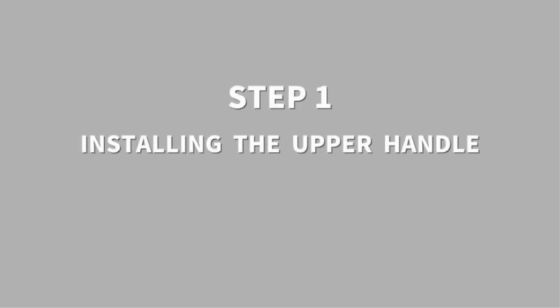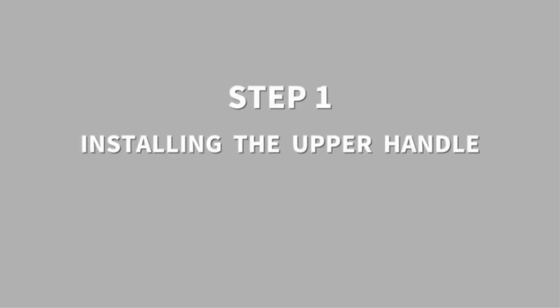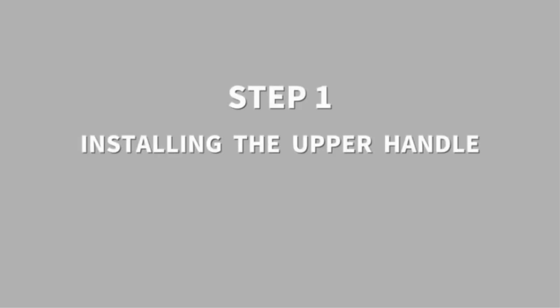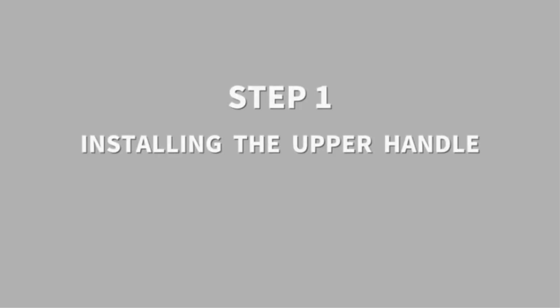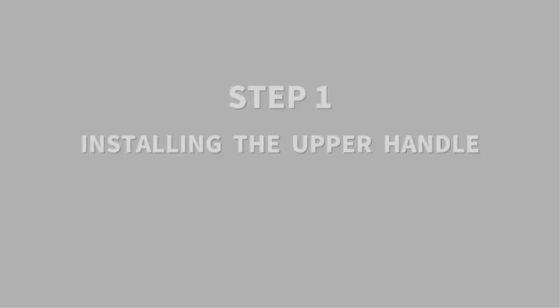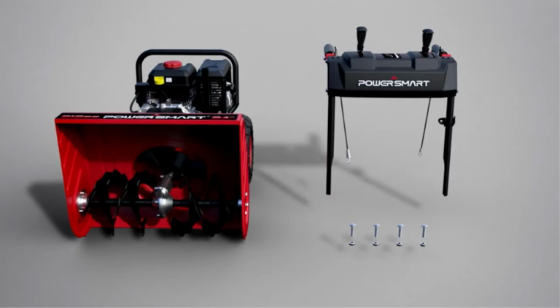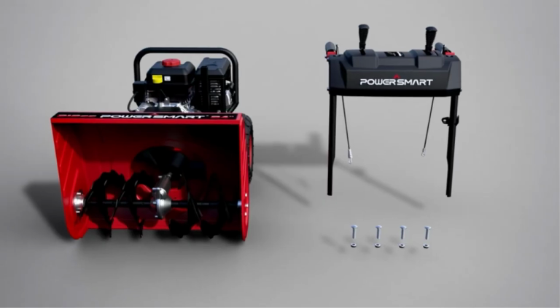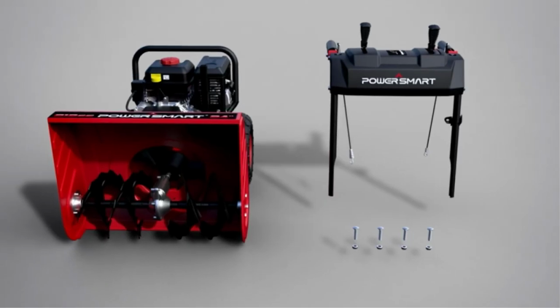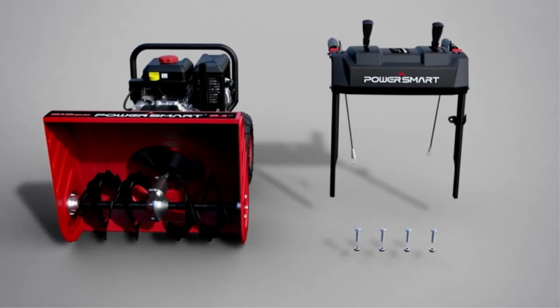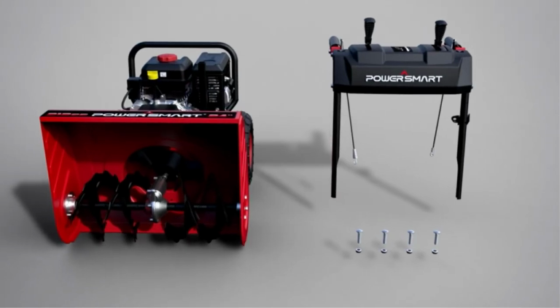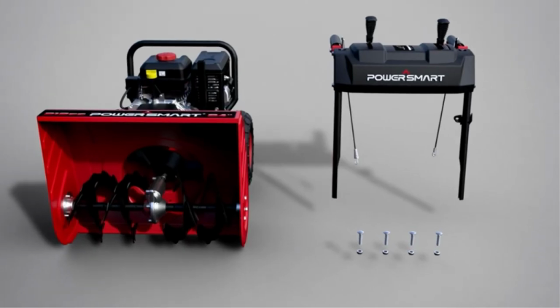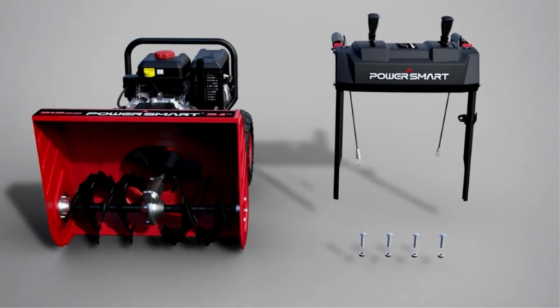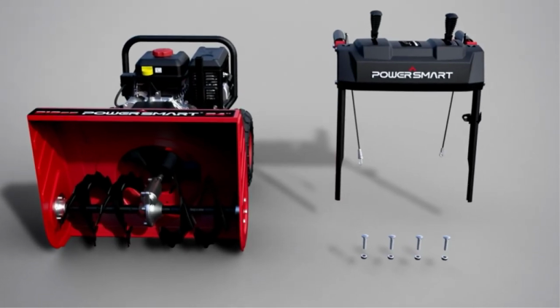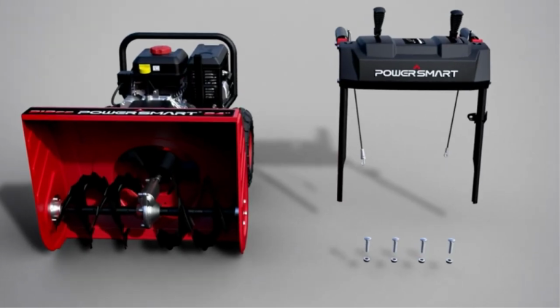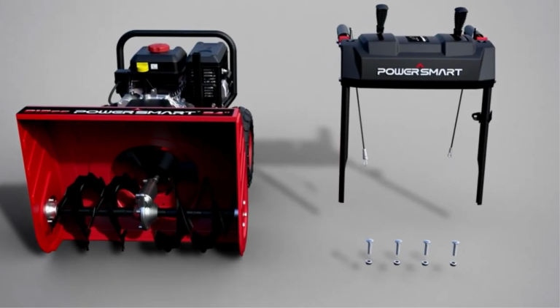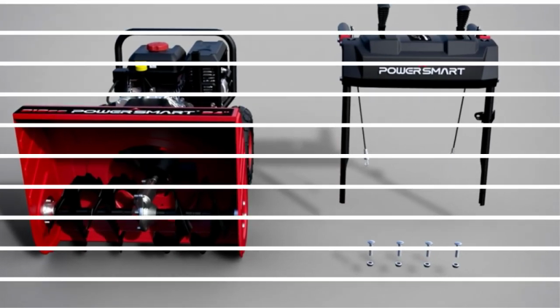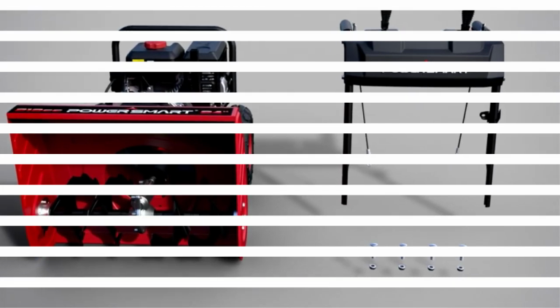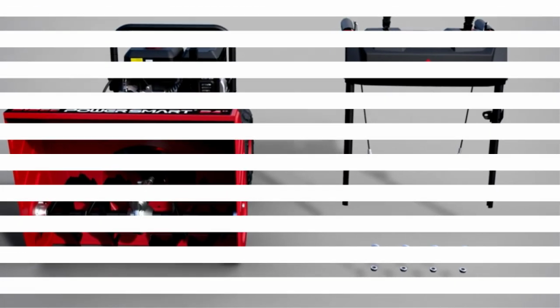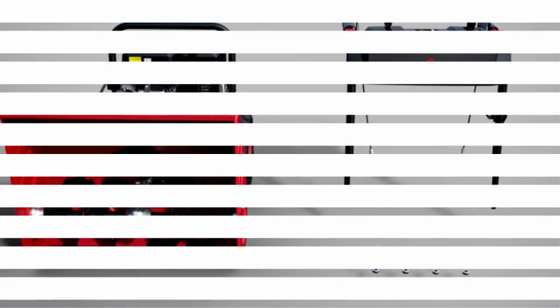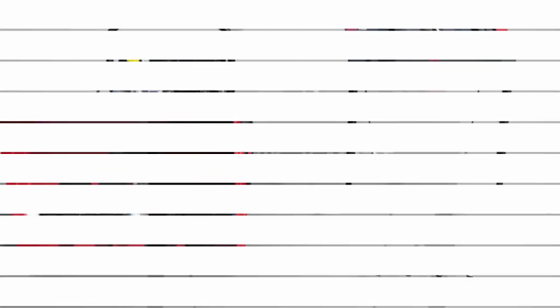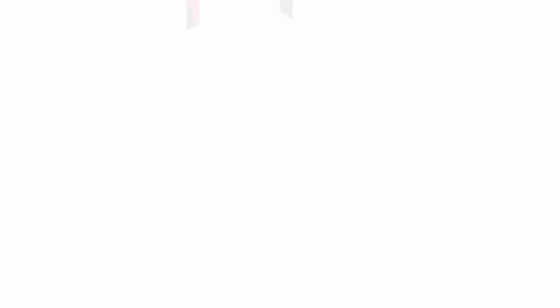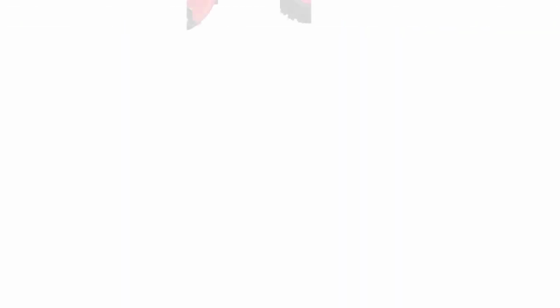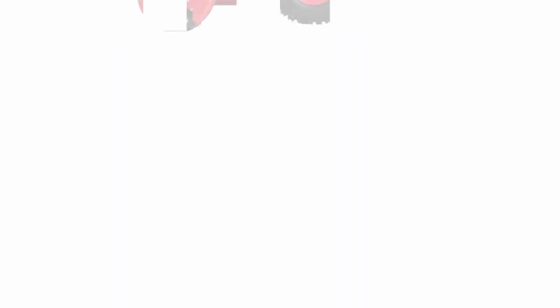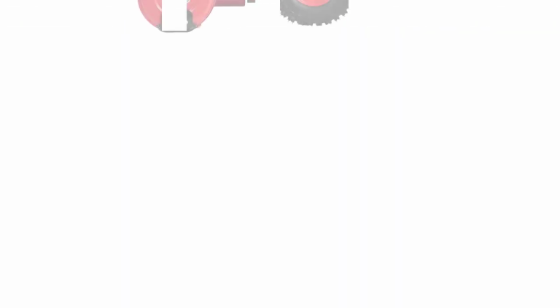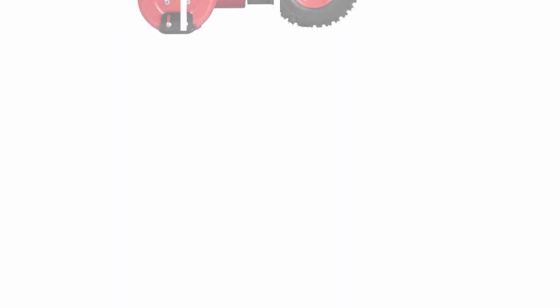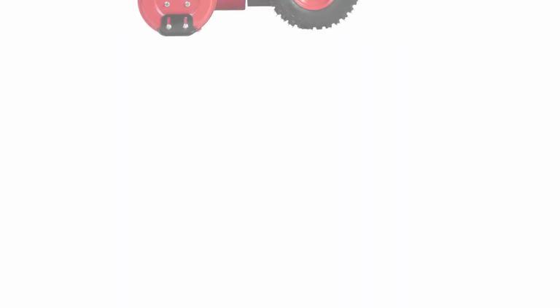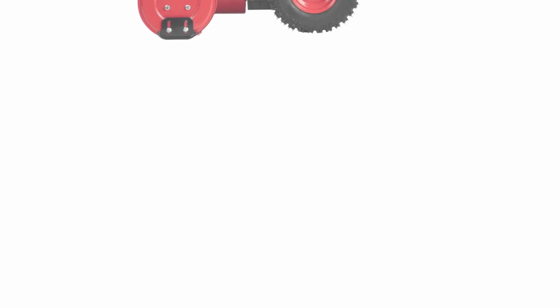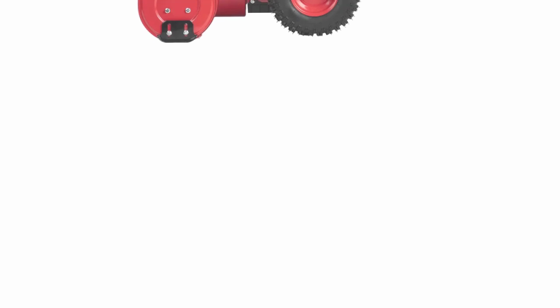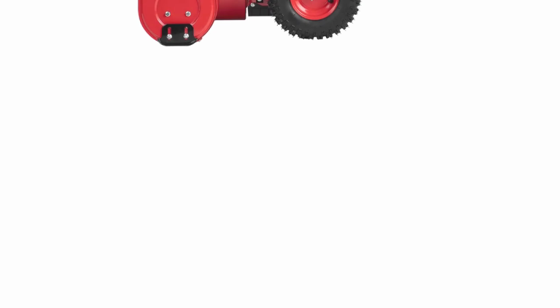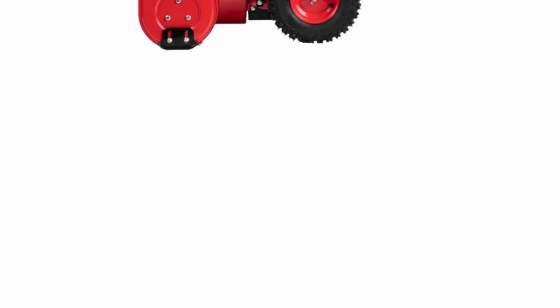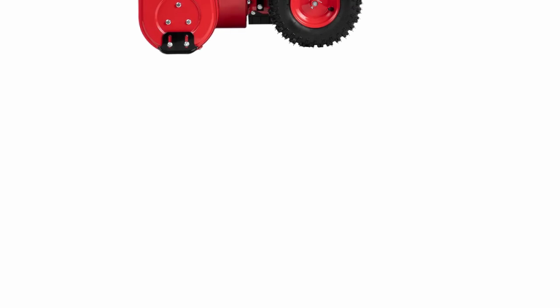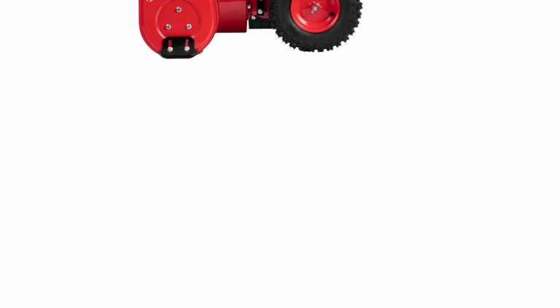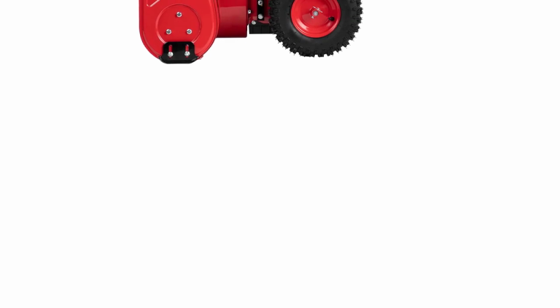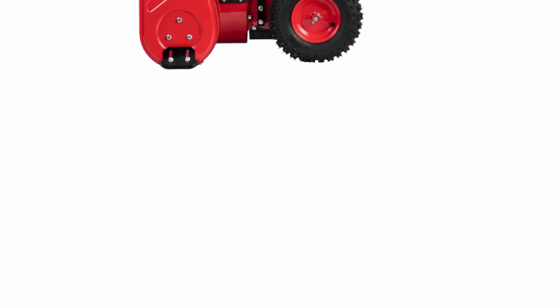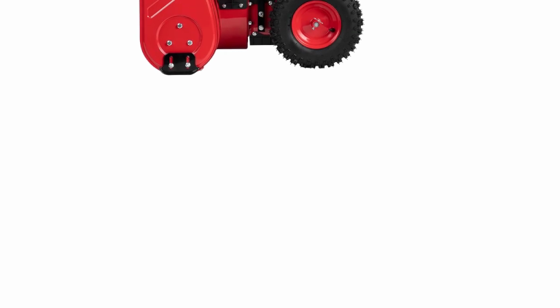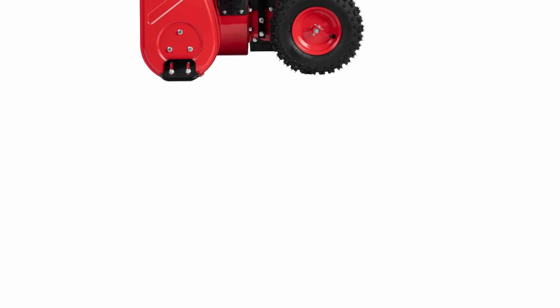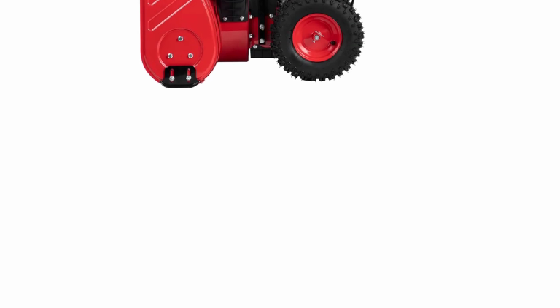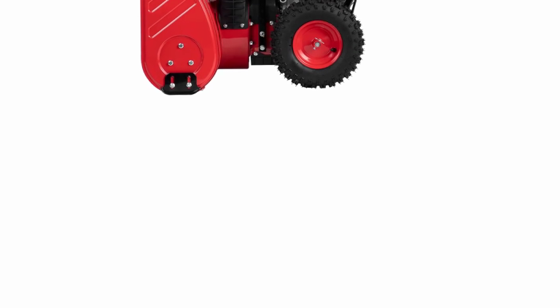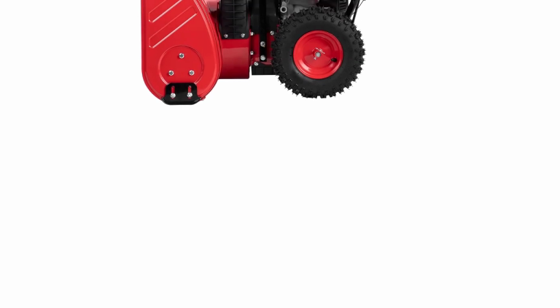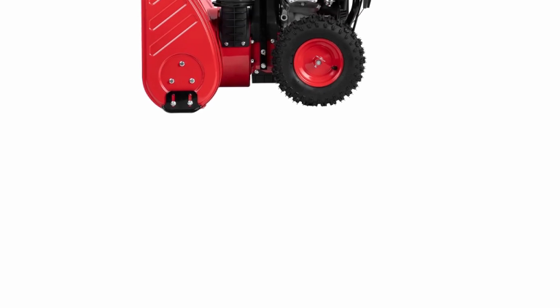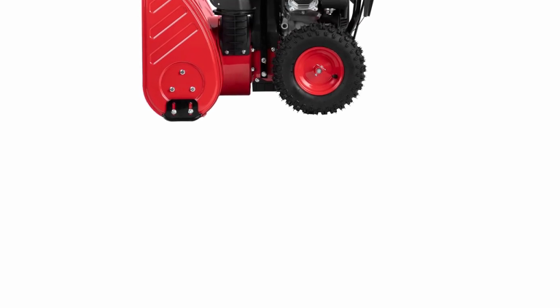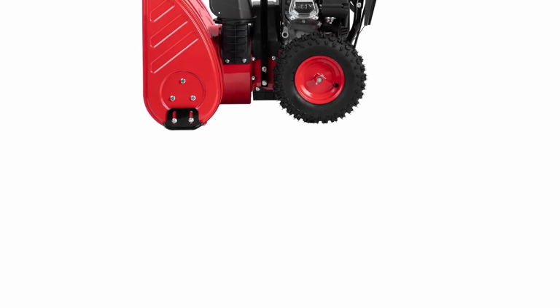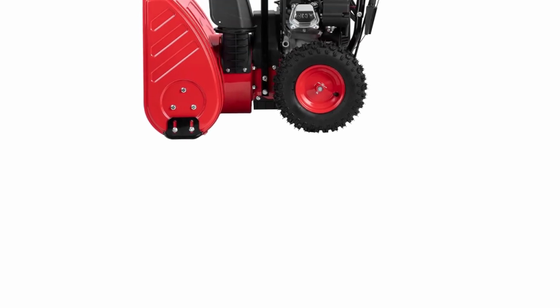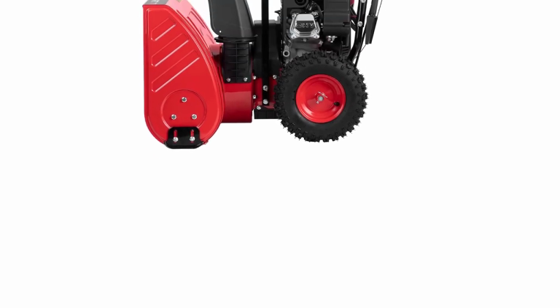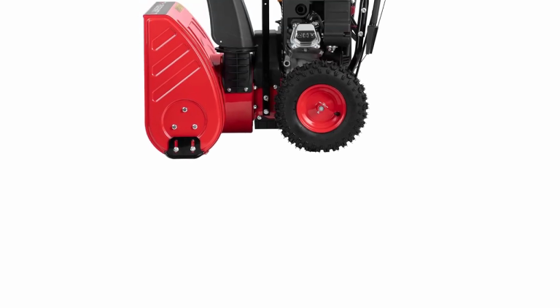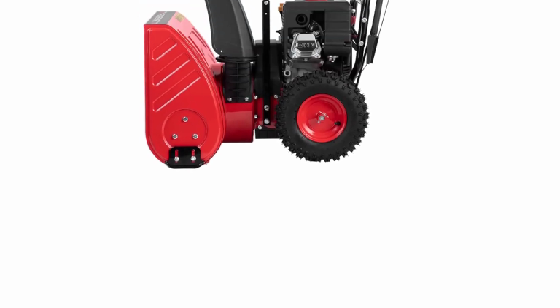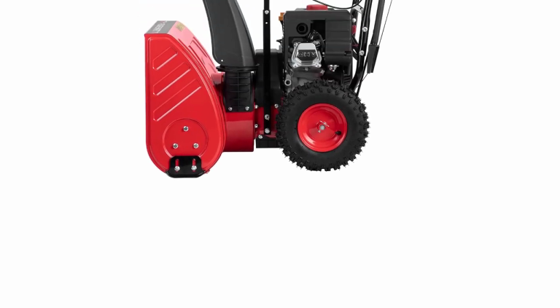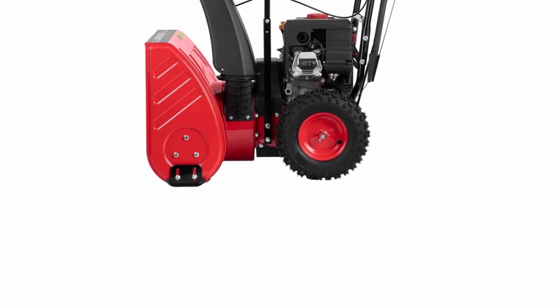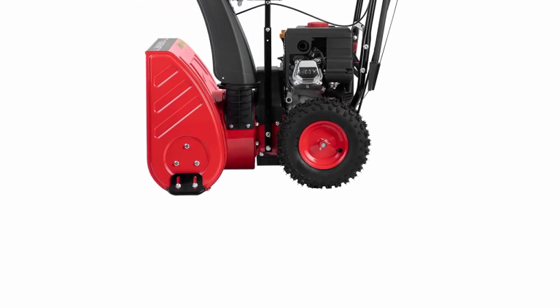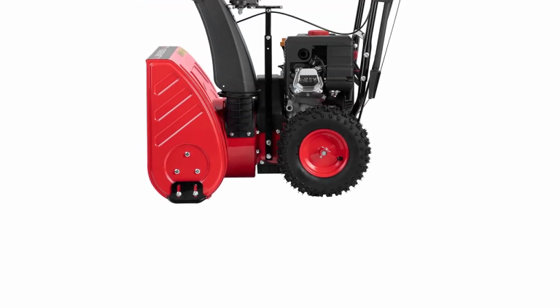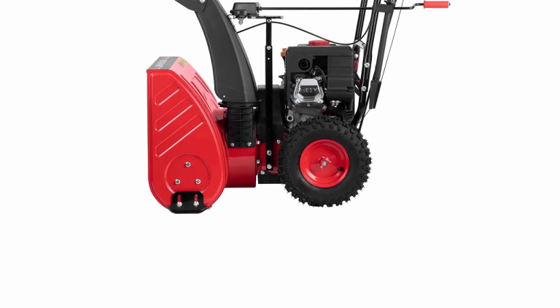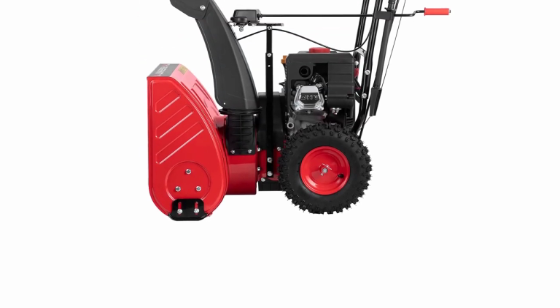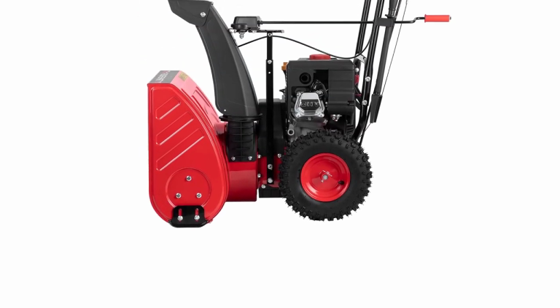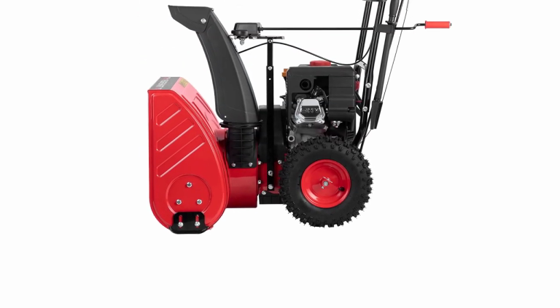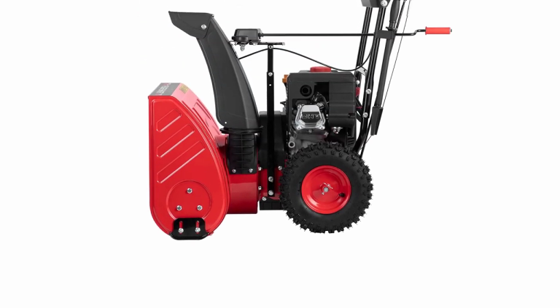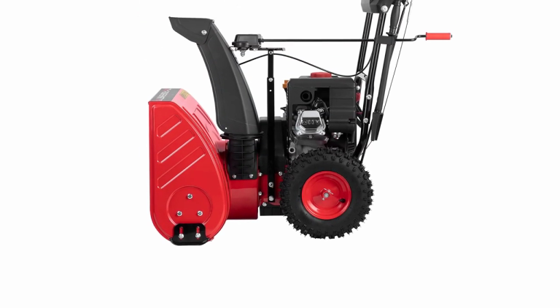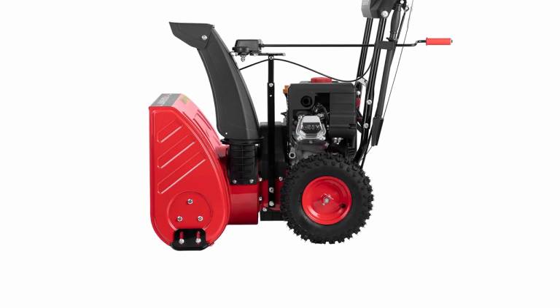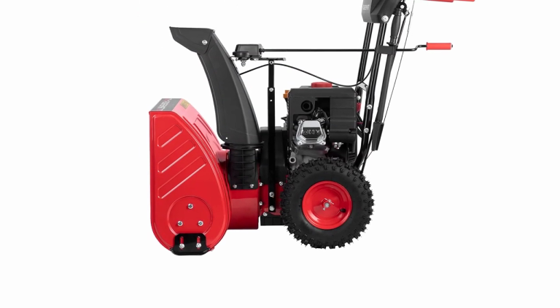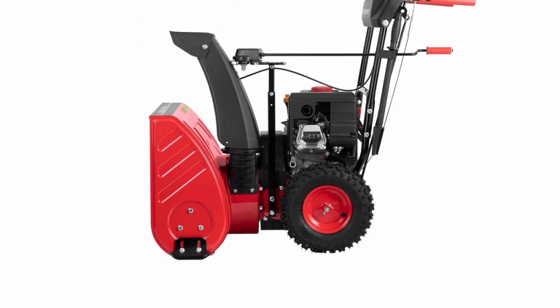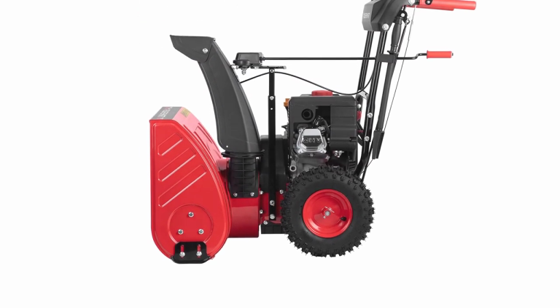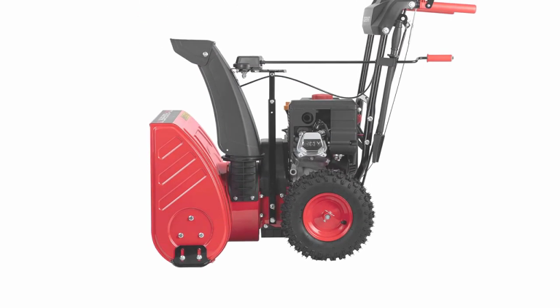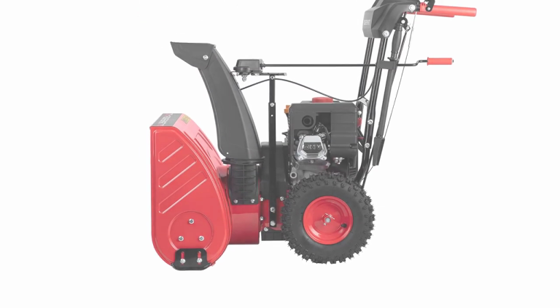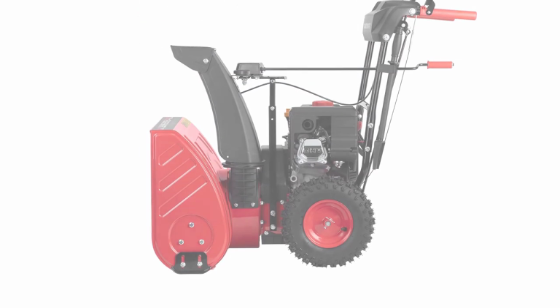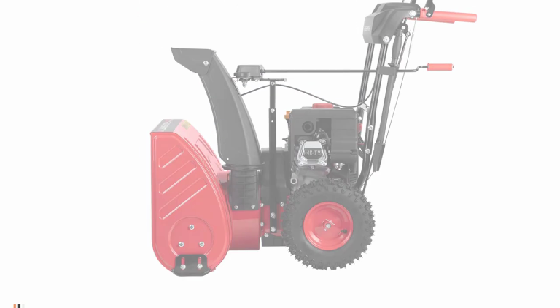Being a self-propelled system with speed control — six forward and two reverse speeds — you can use it conveniently as per your requirements.